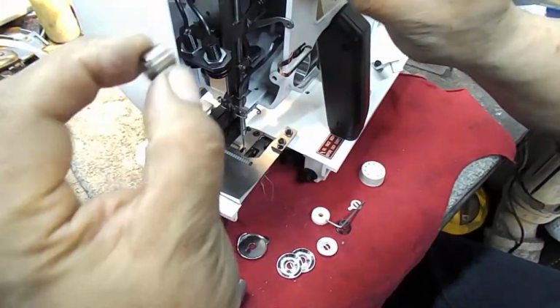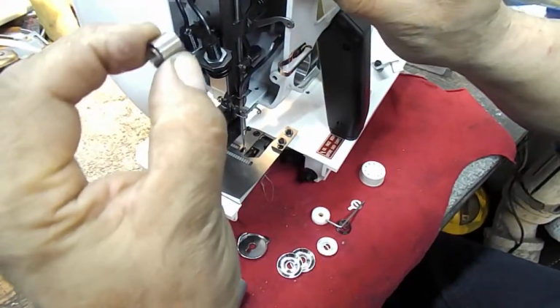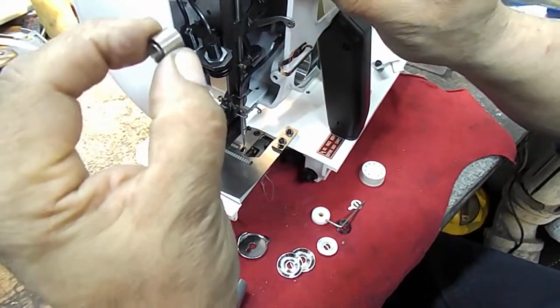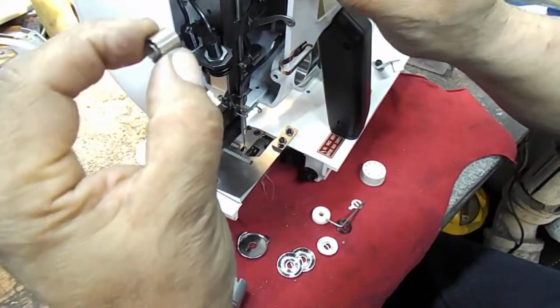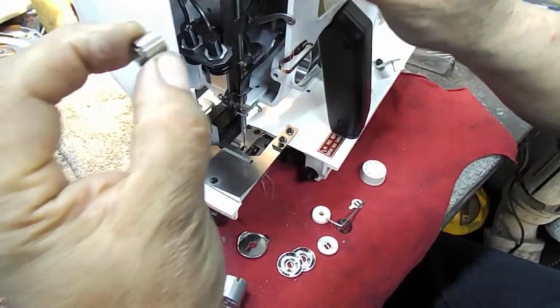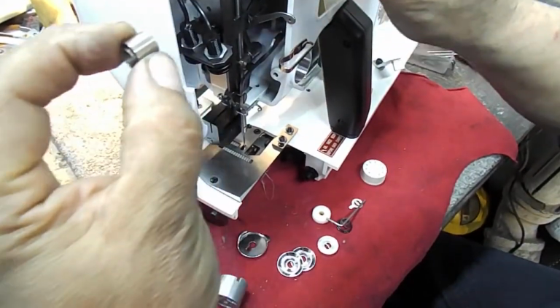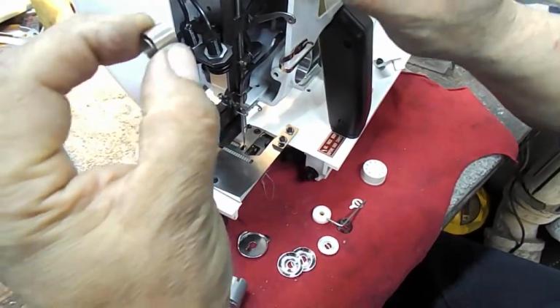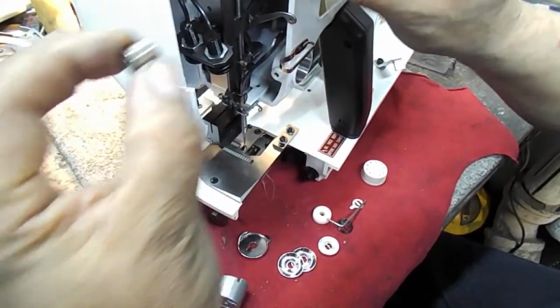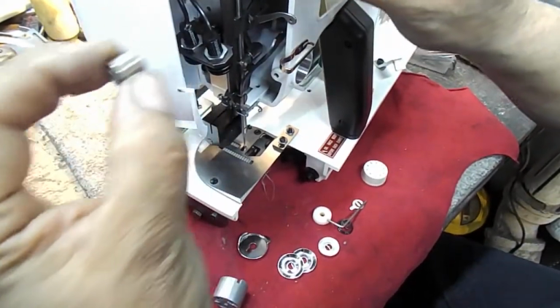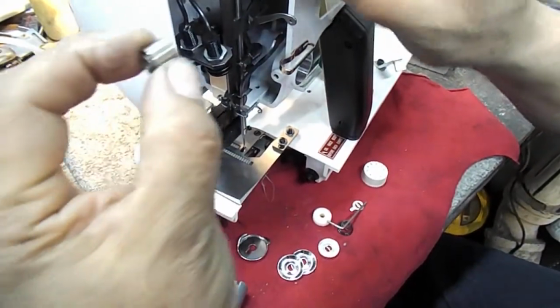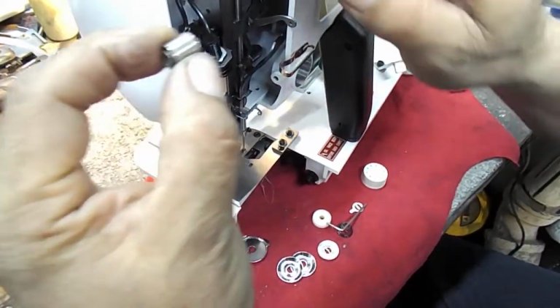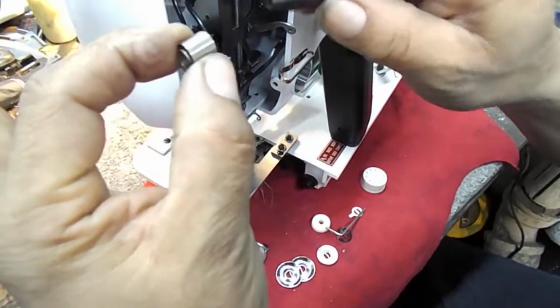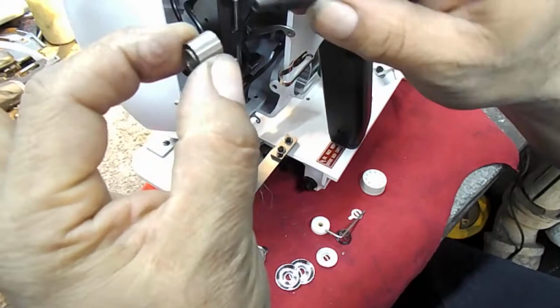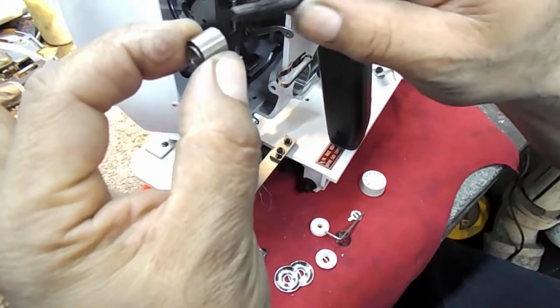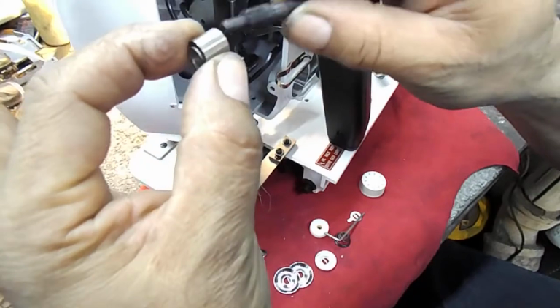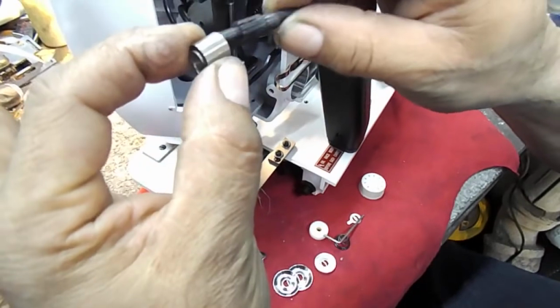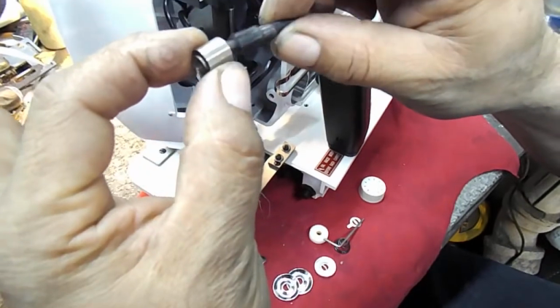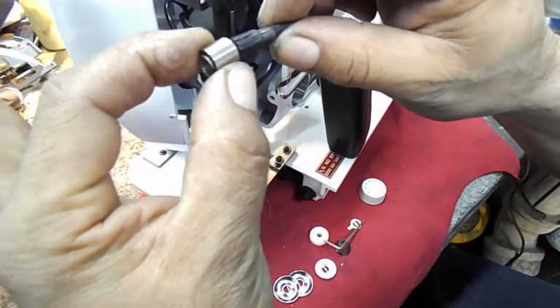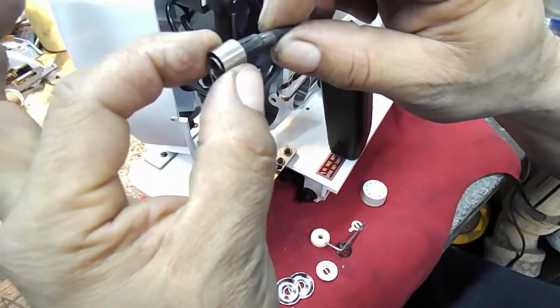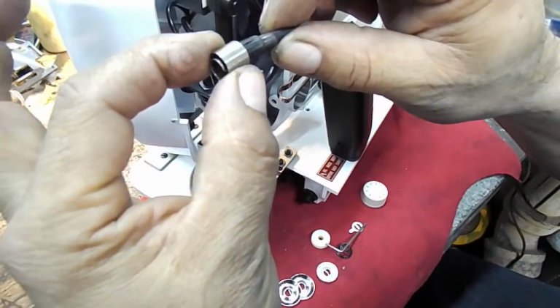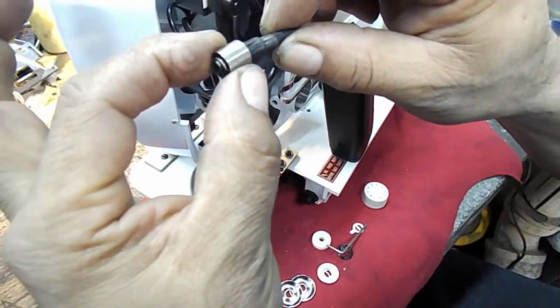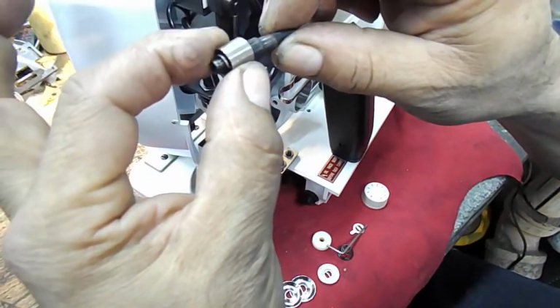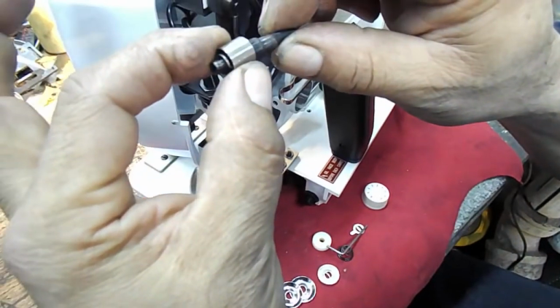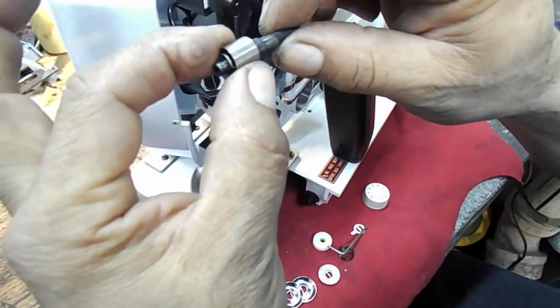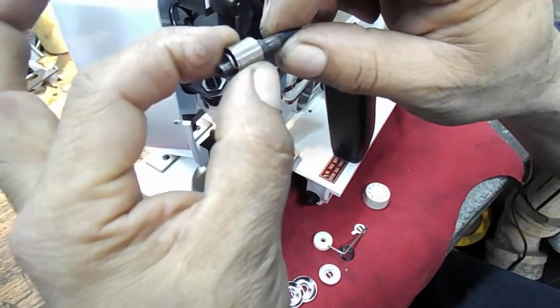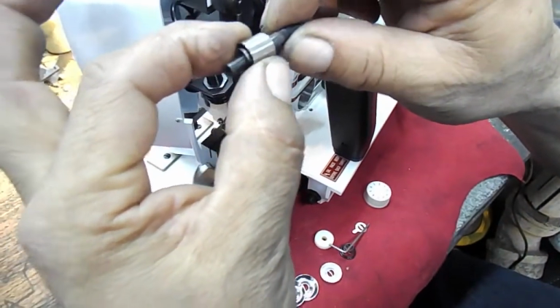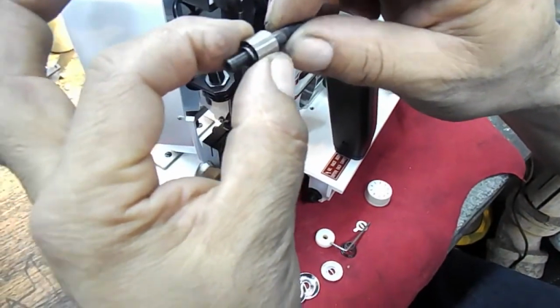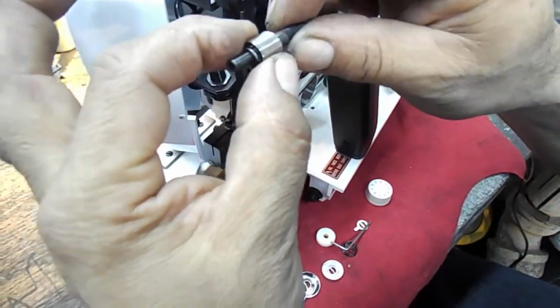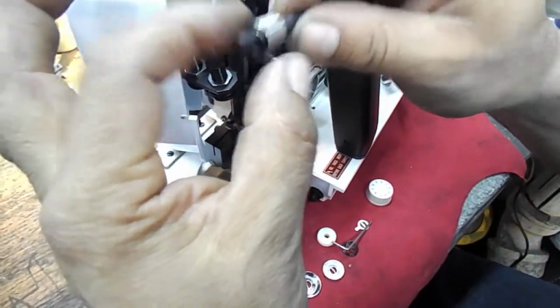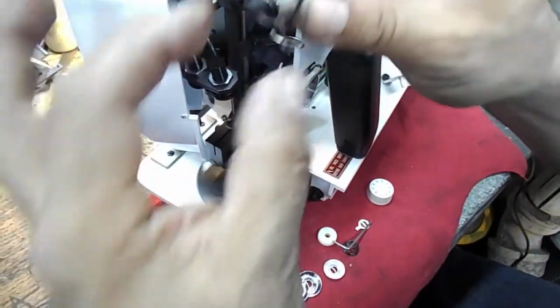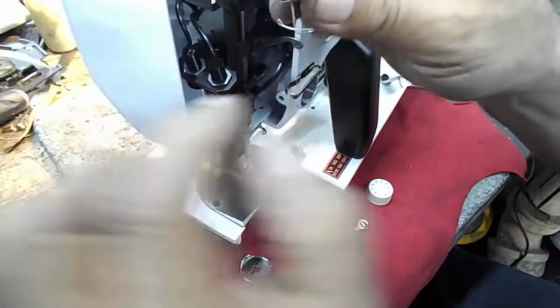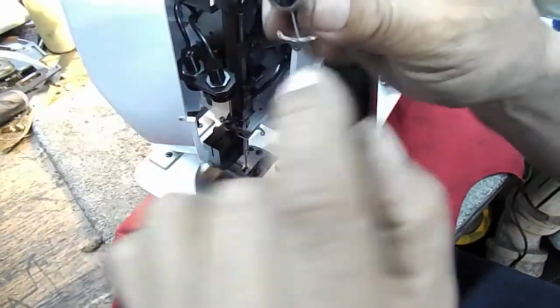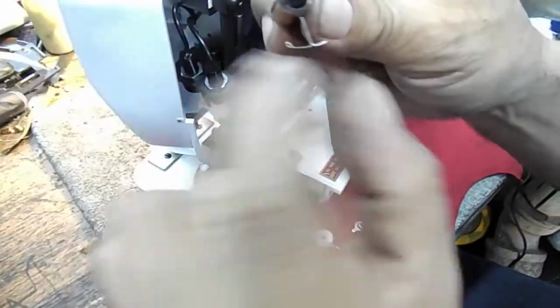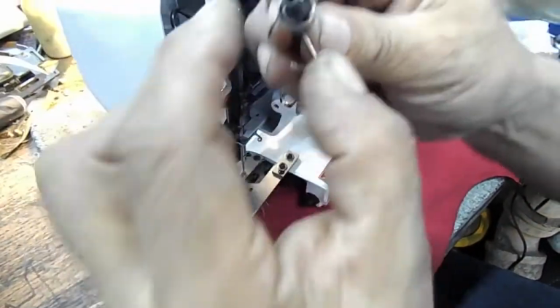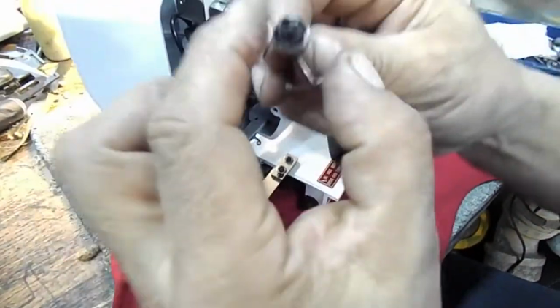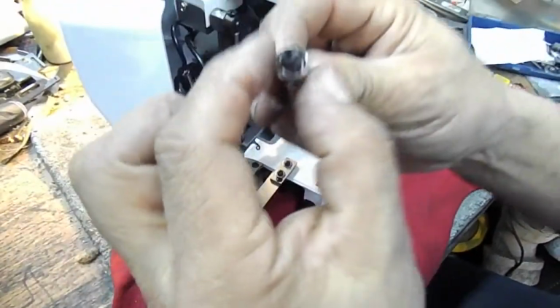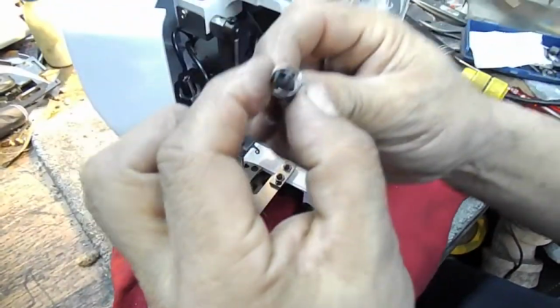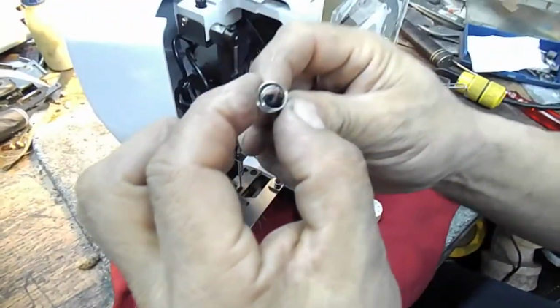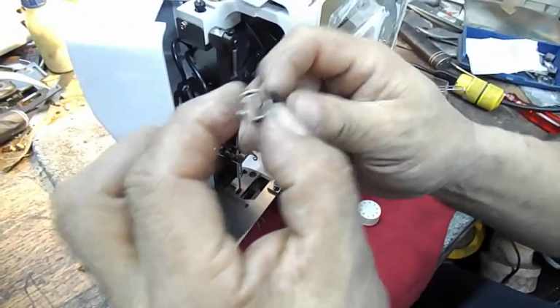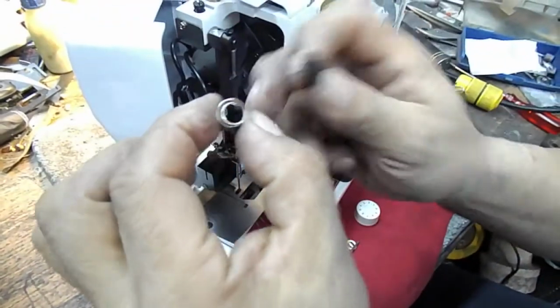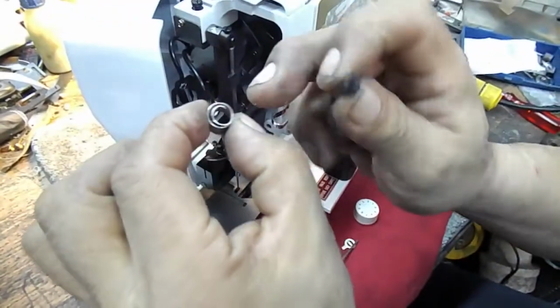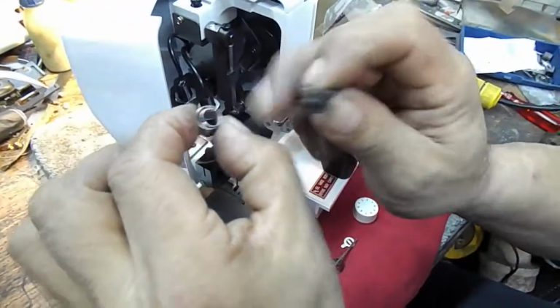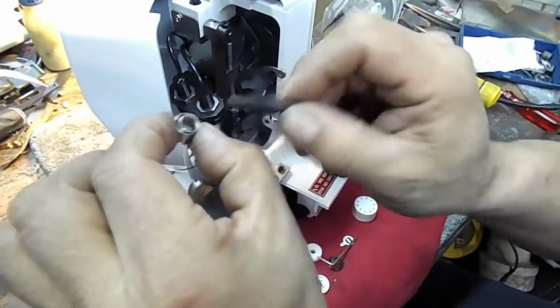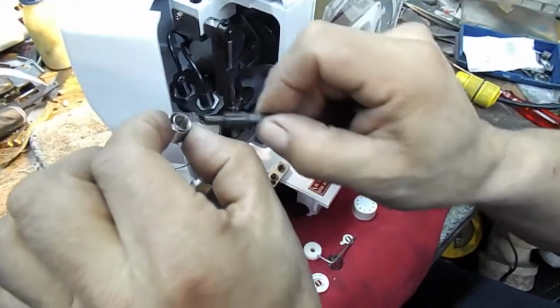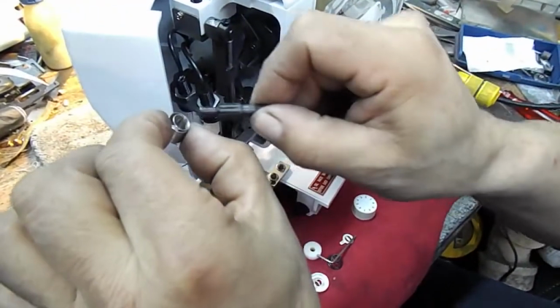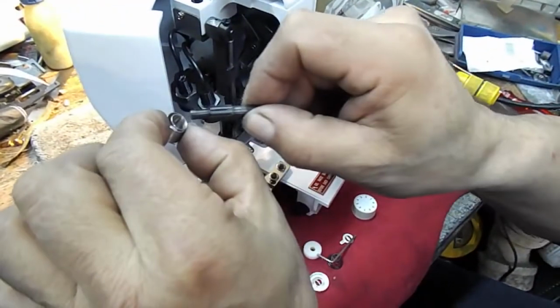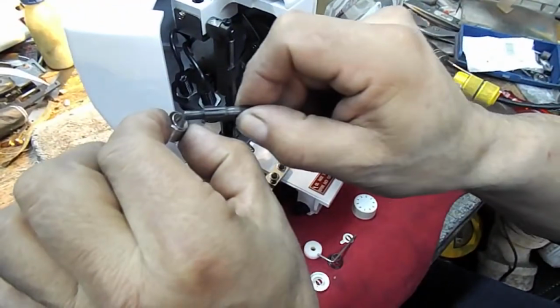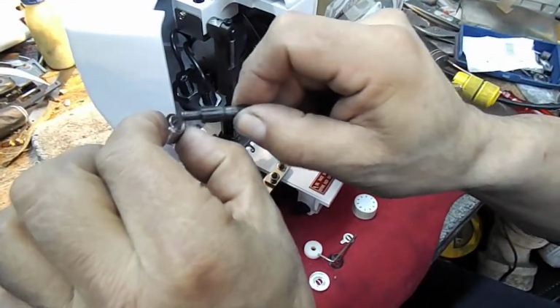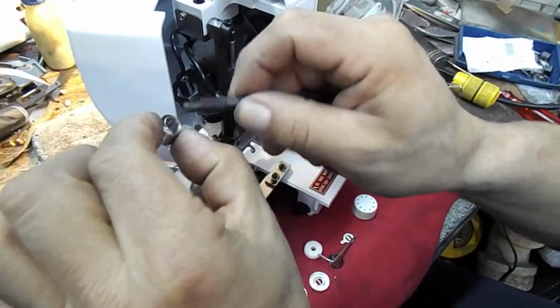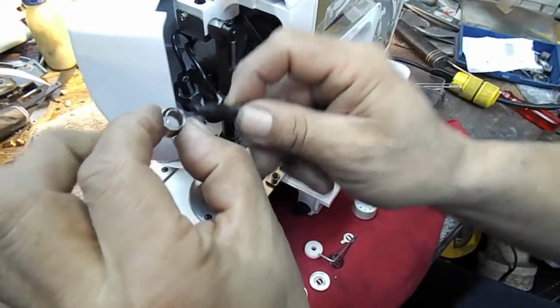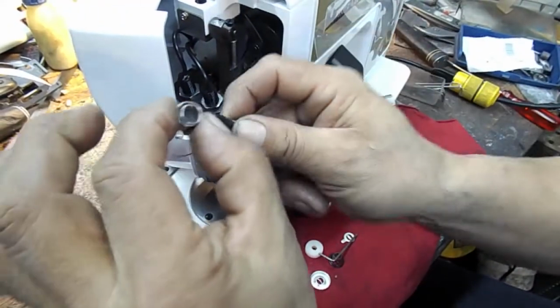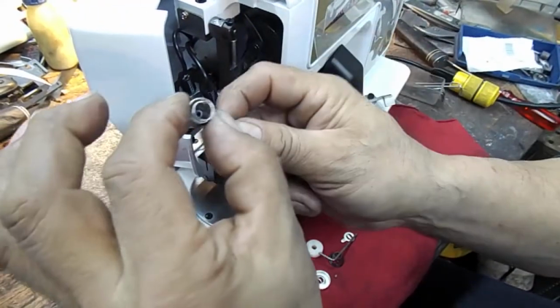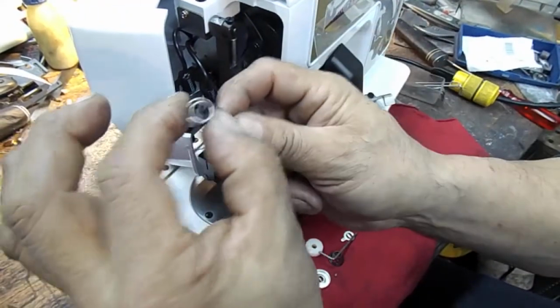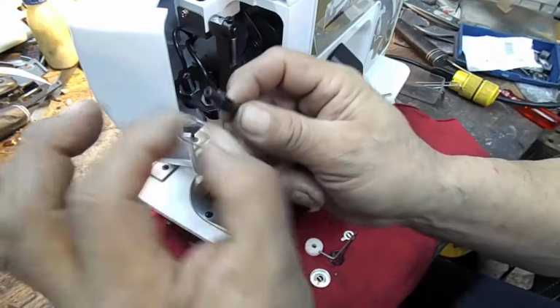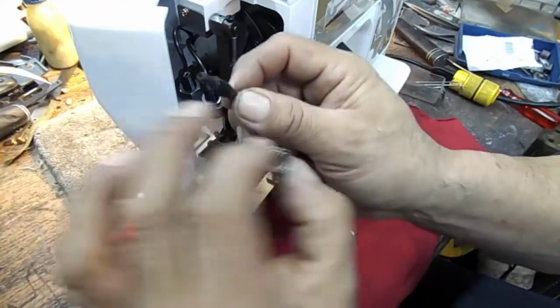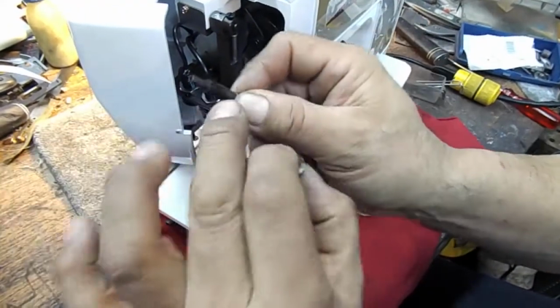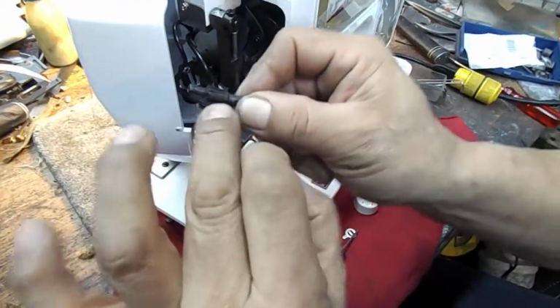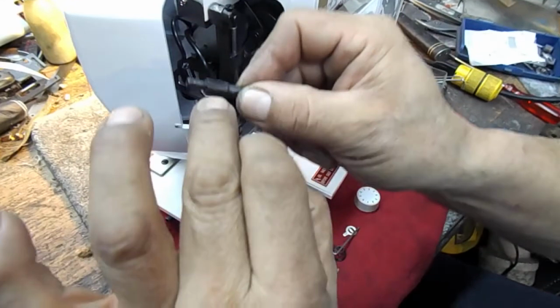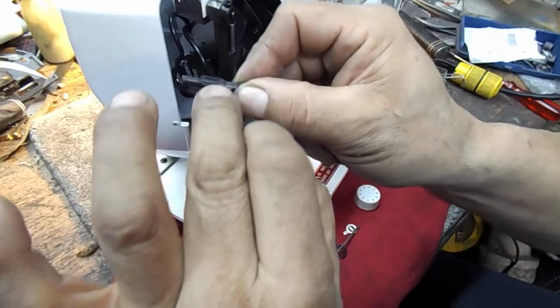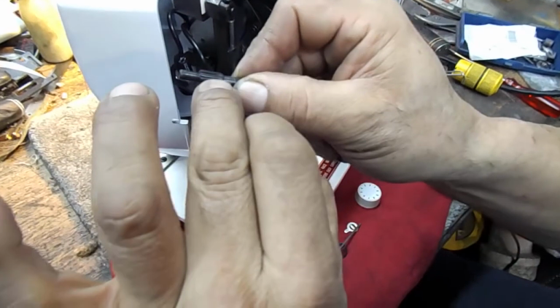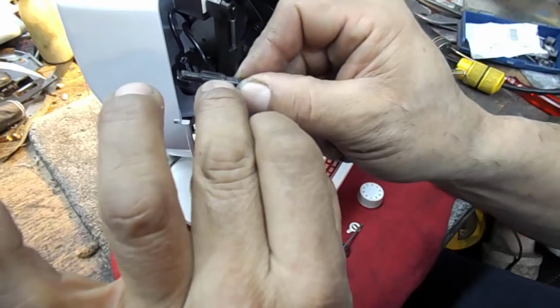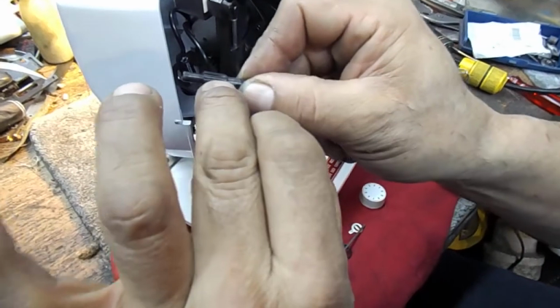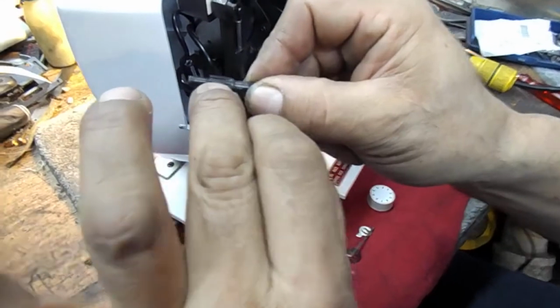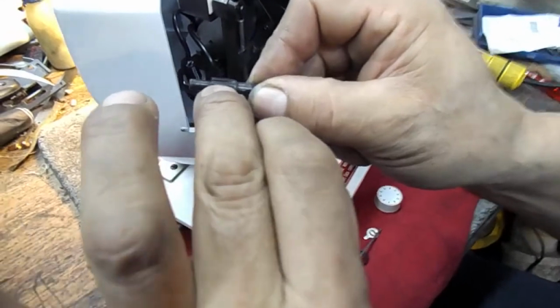Put it back on — or the new one on, I should say. Show them the proper way to put it on.